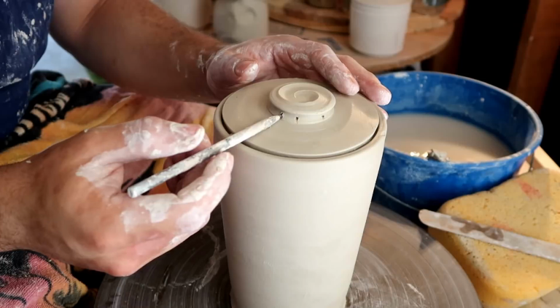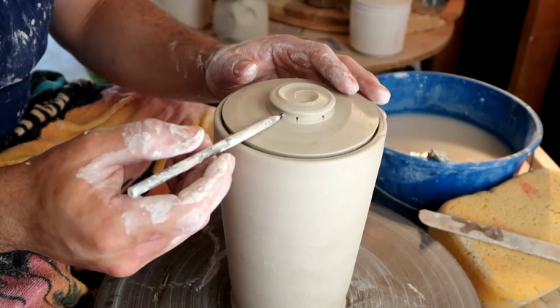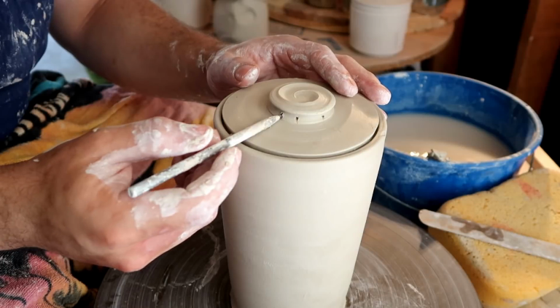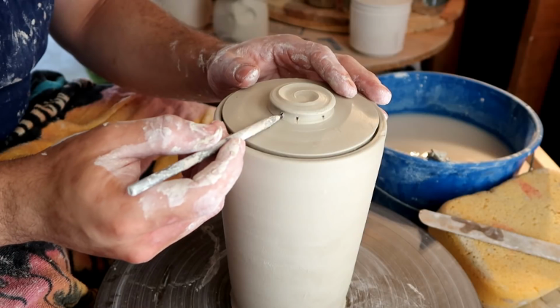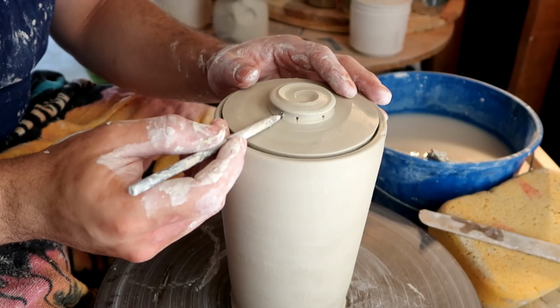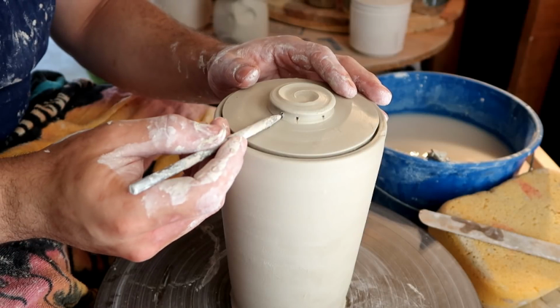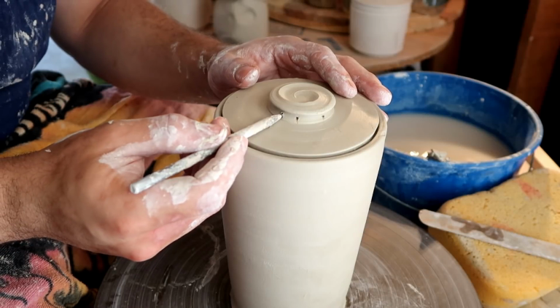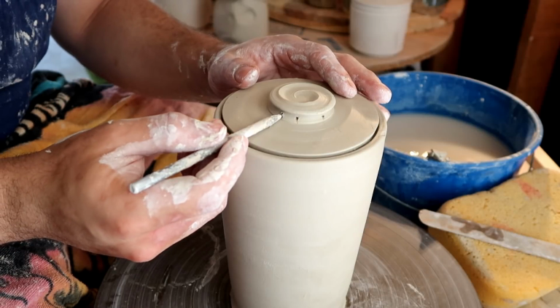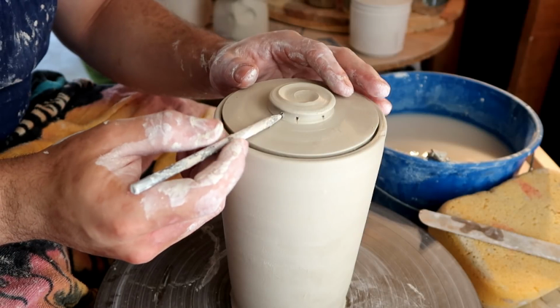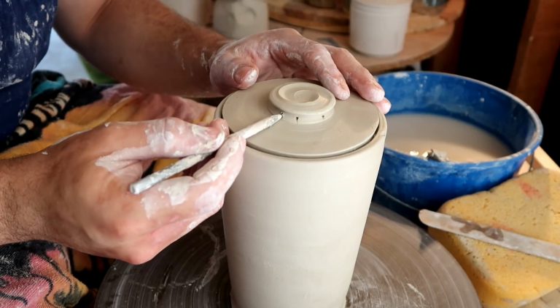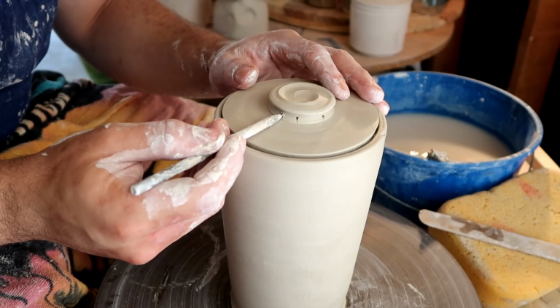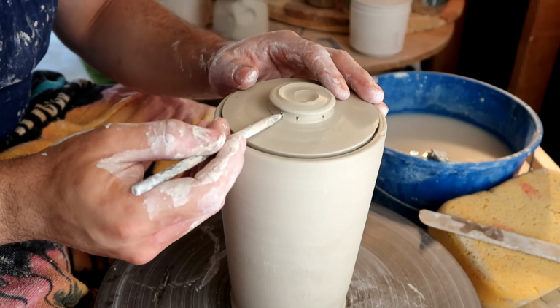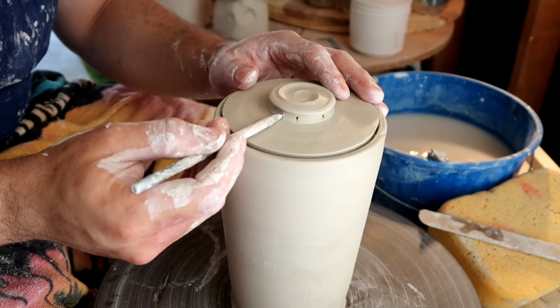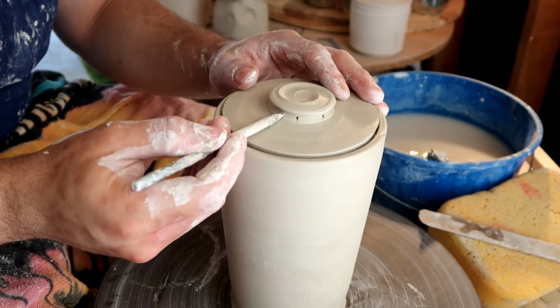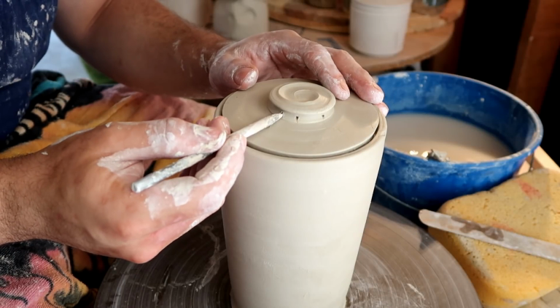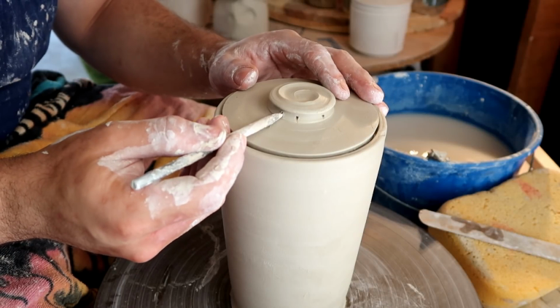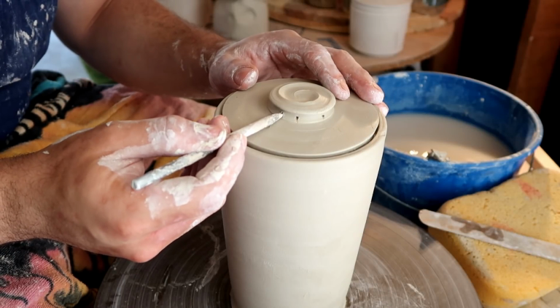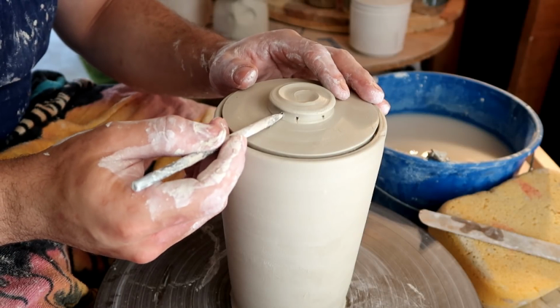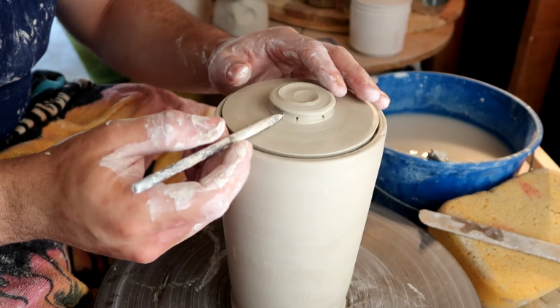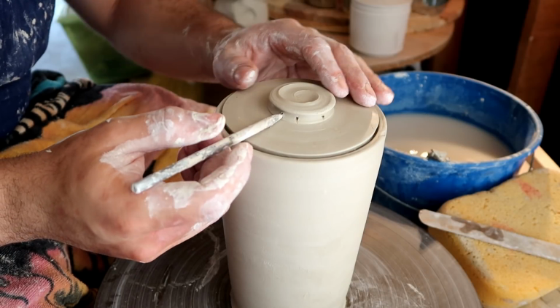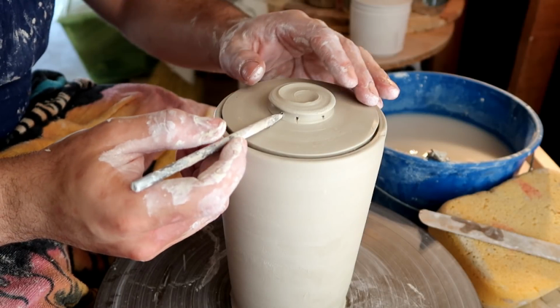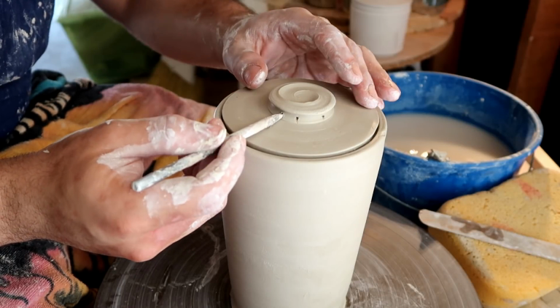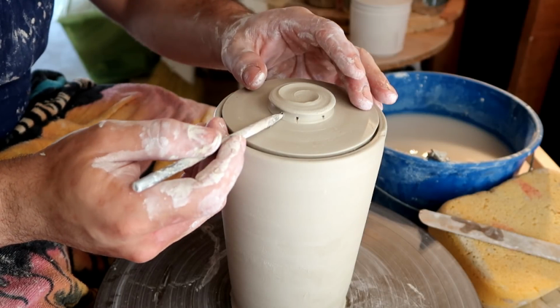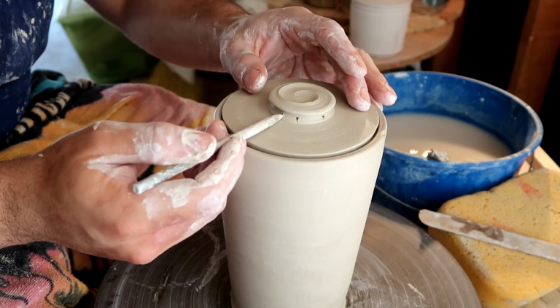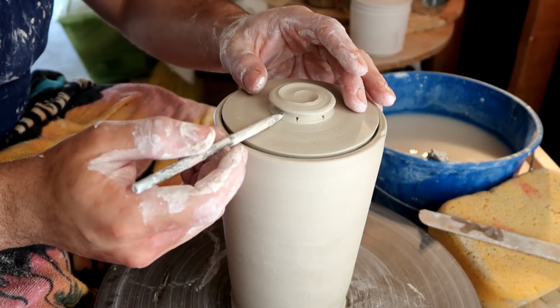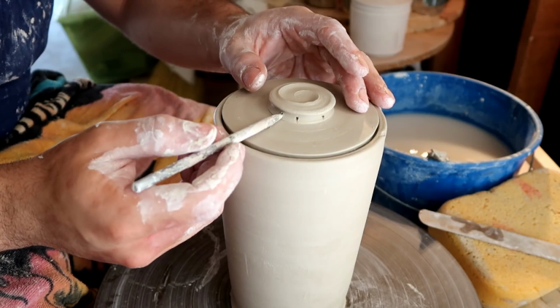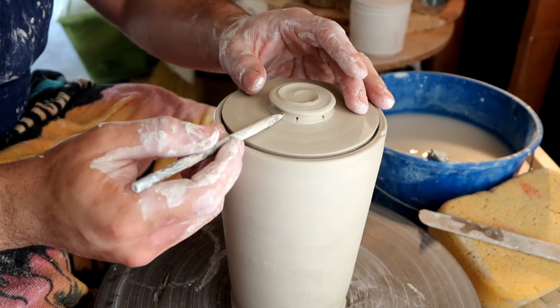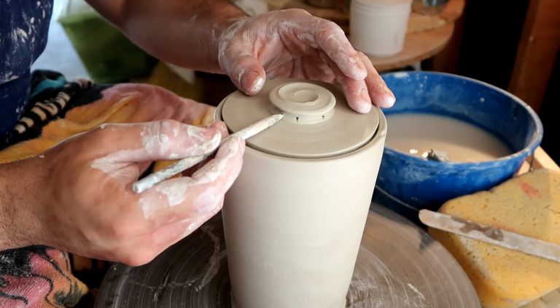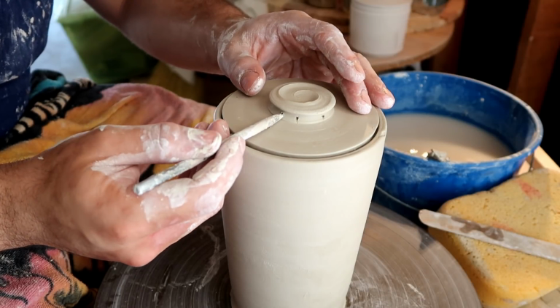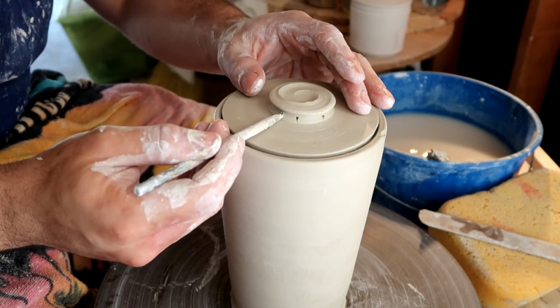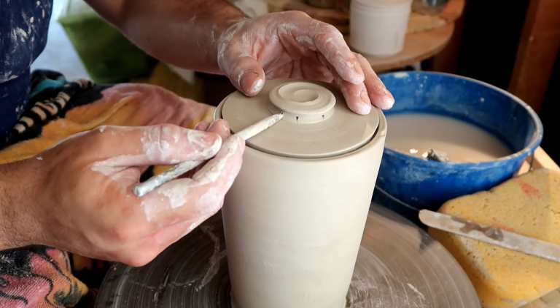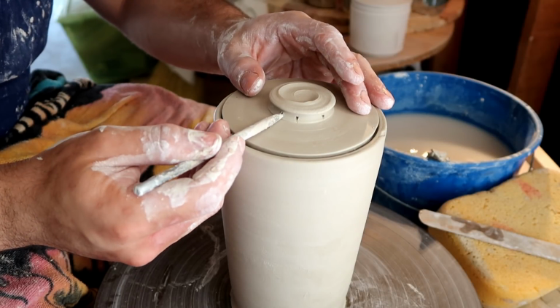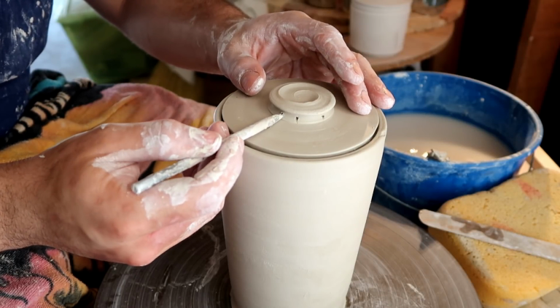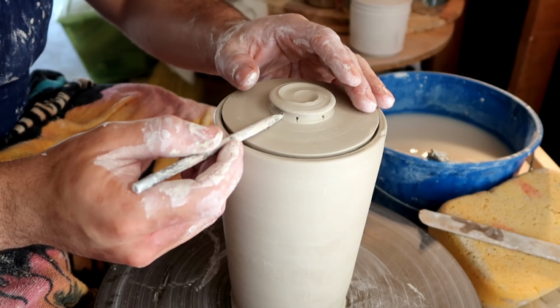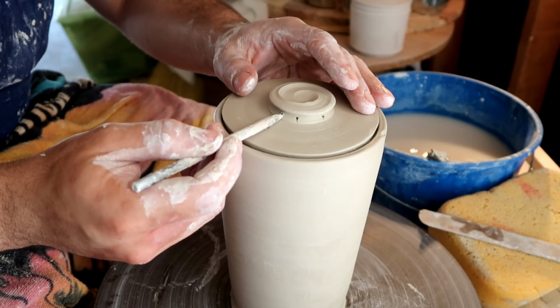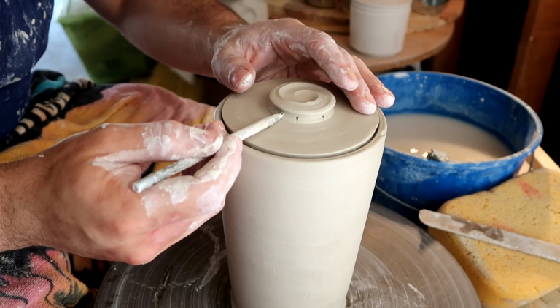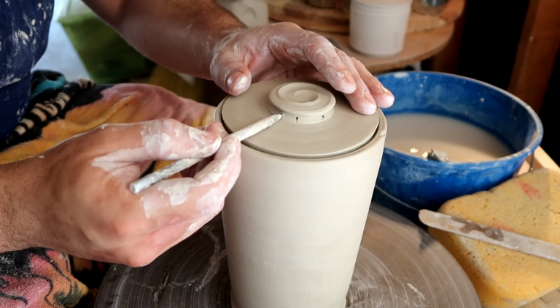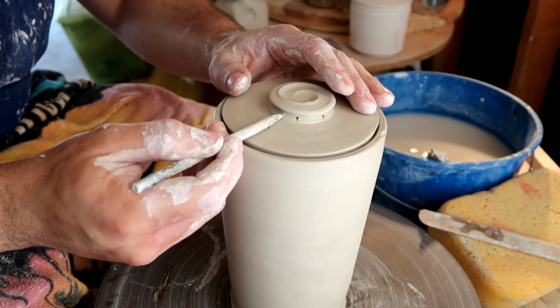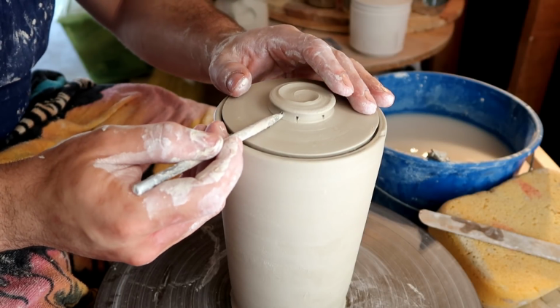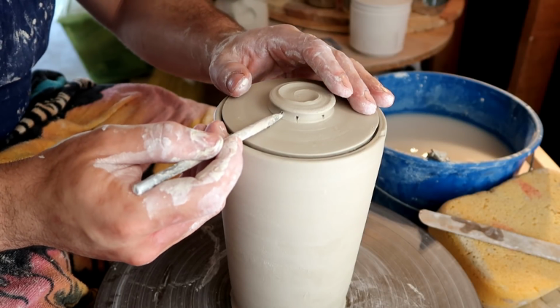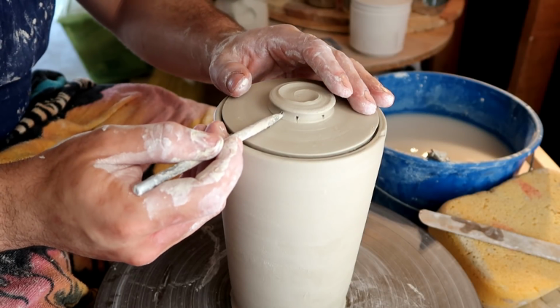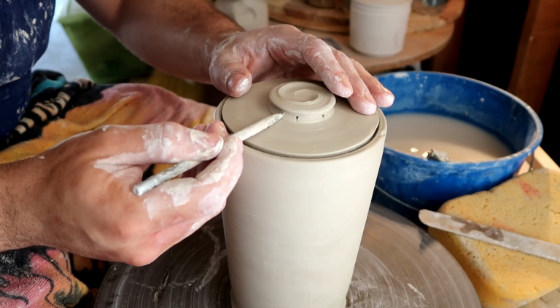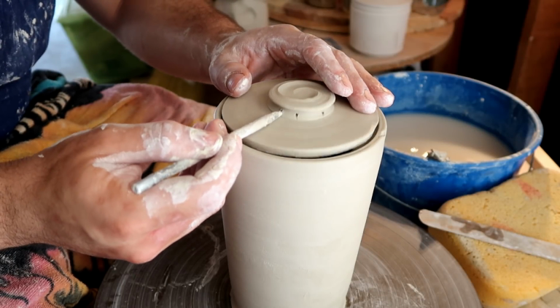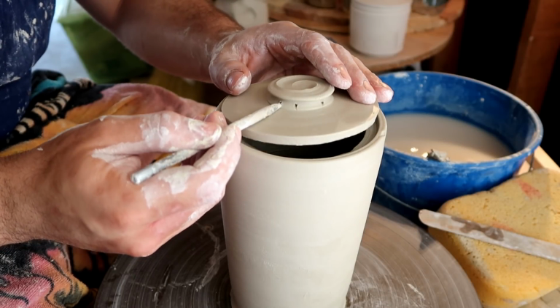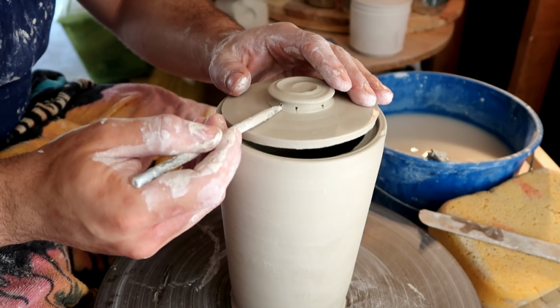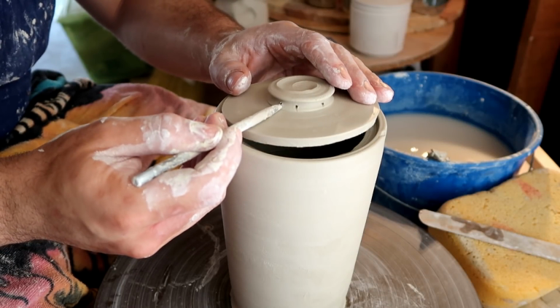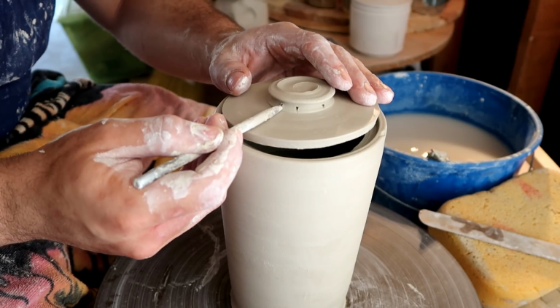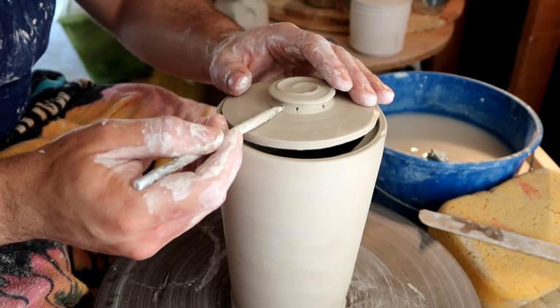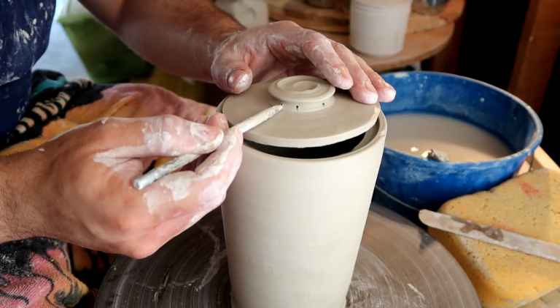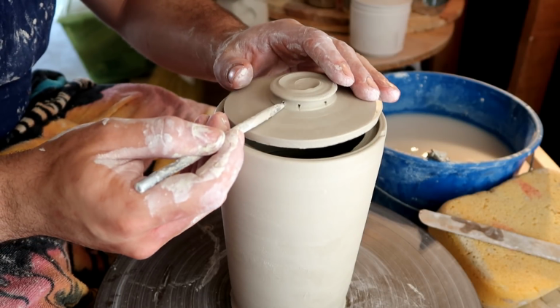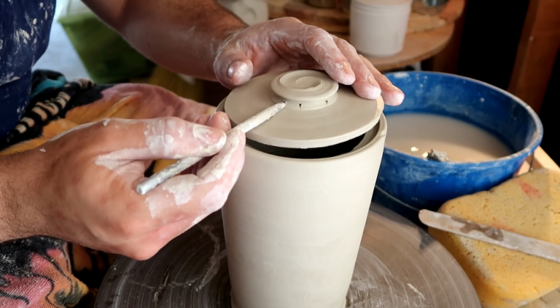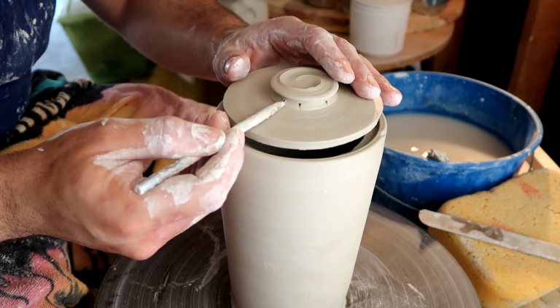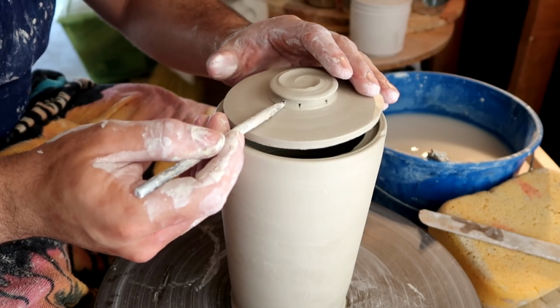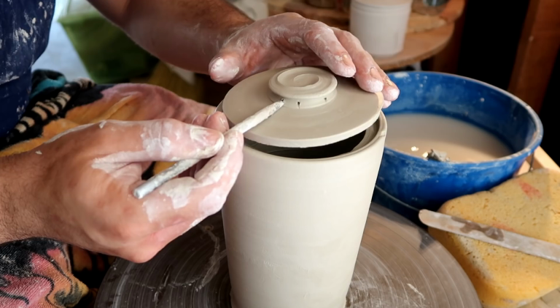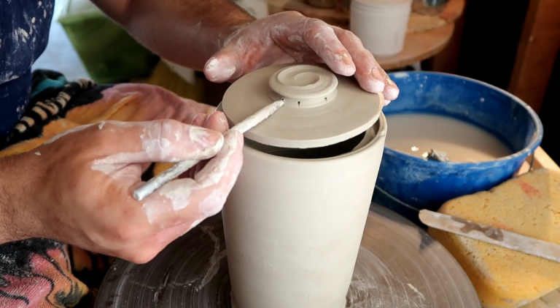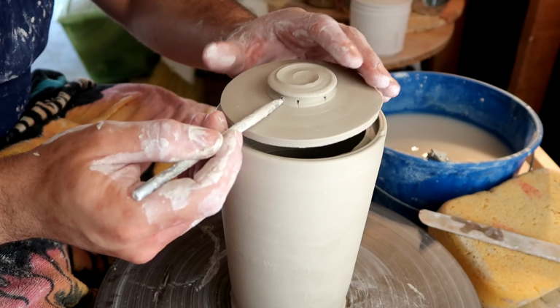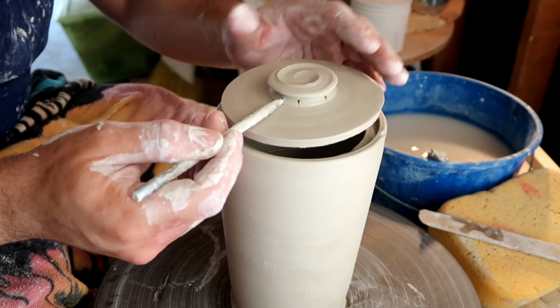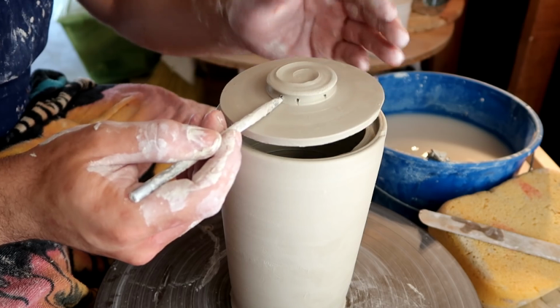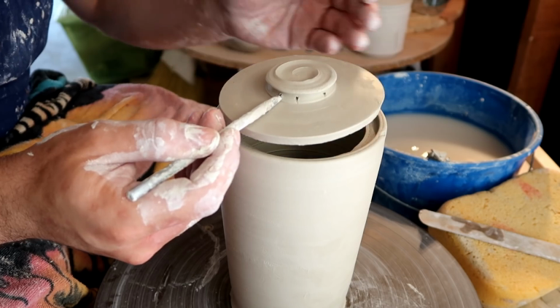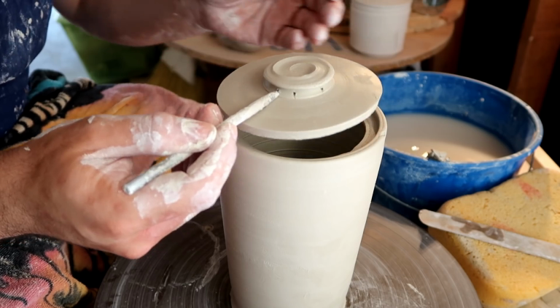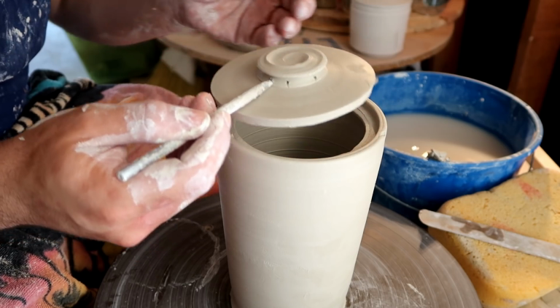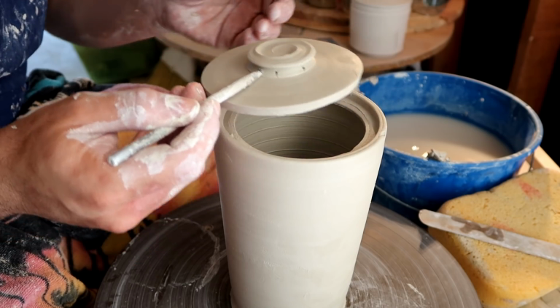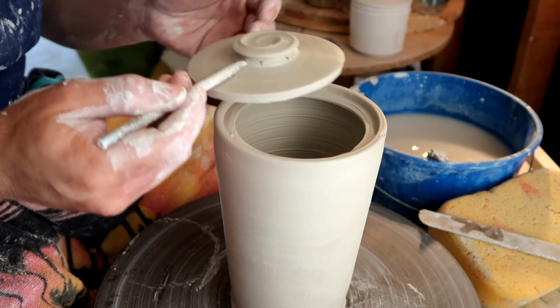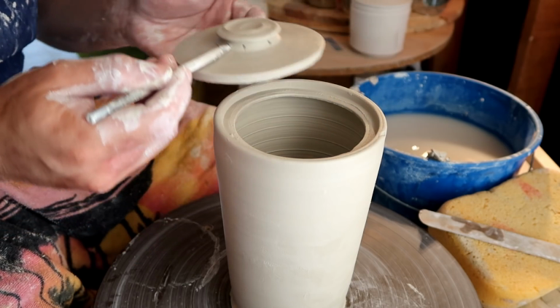You remember that one time I told you guys not to leave it on here too long or else it'll stick, and then I immediately left it on there too long. Oh, thank God it came off.